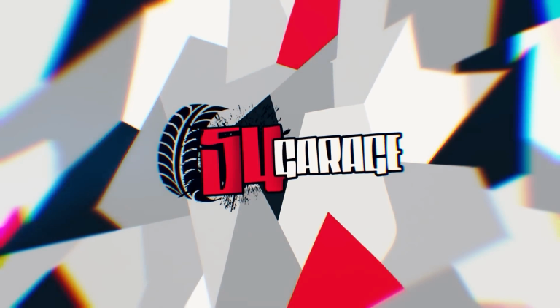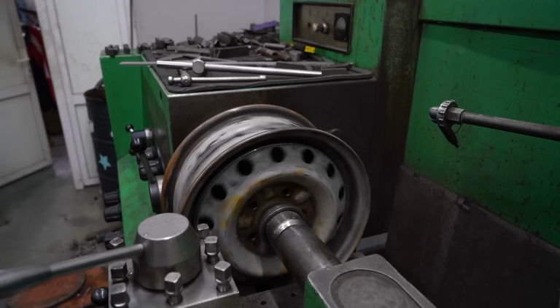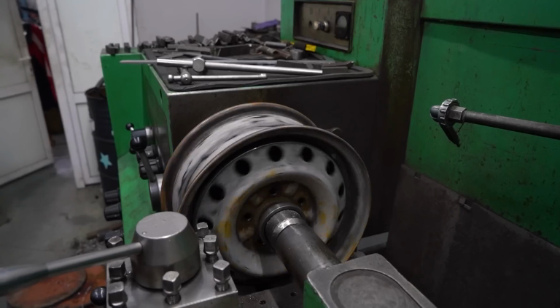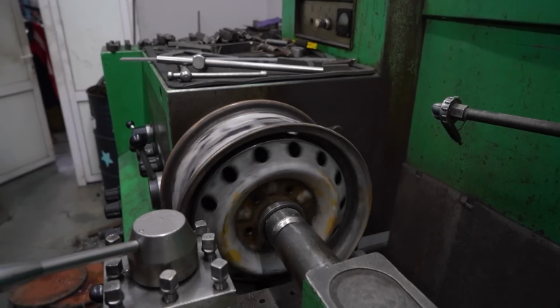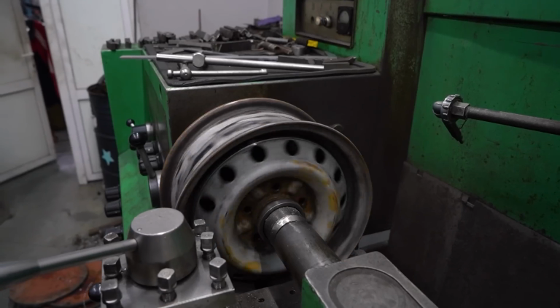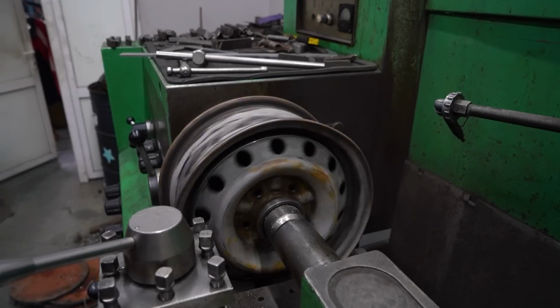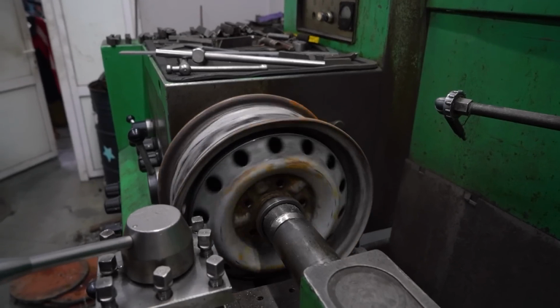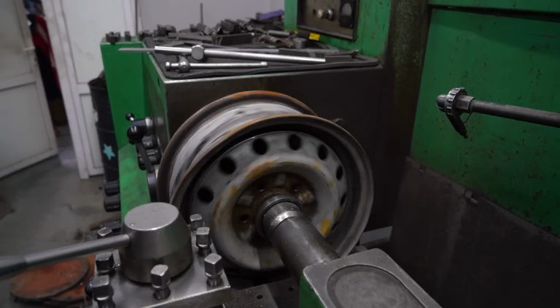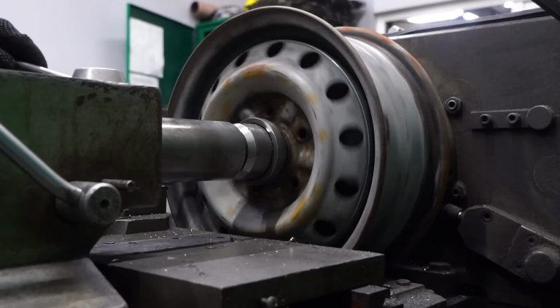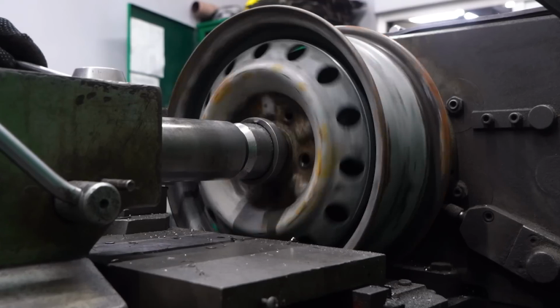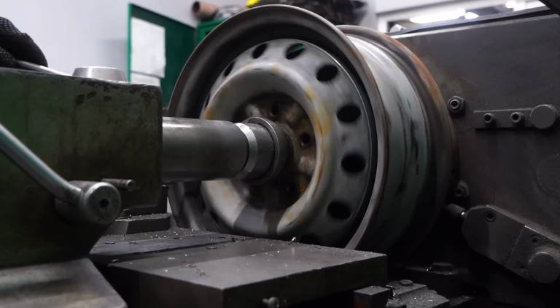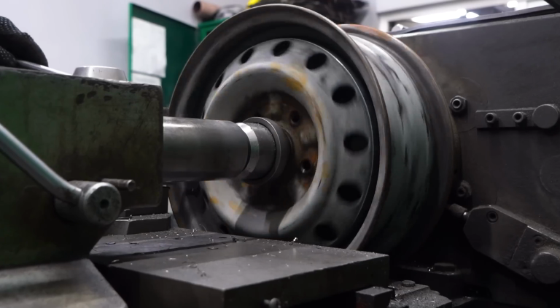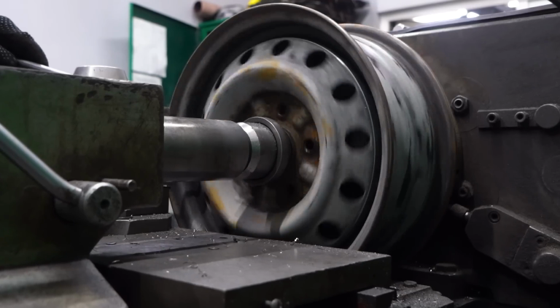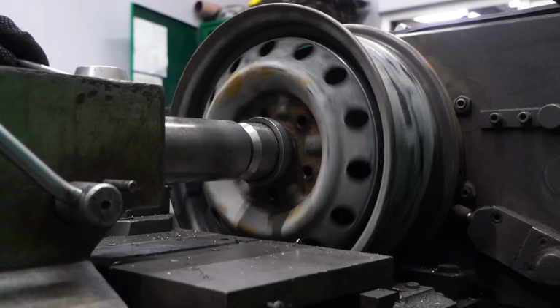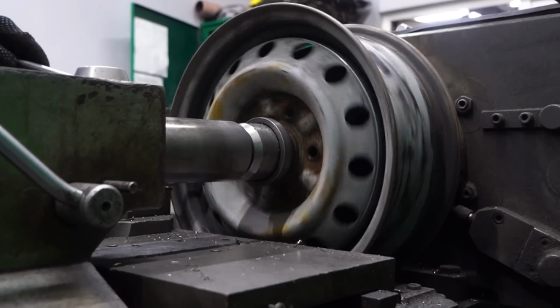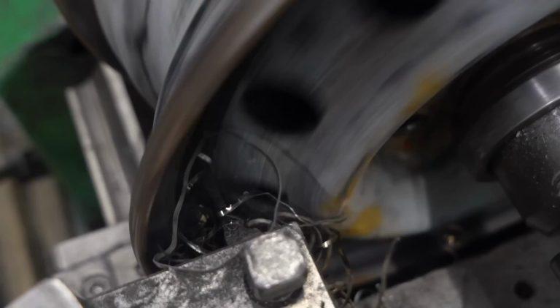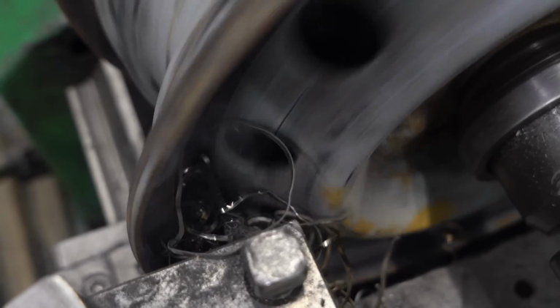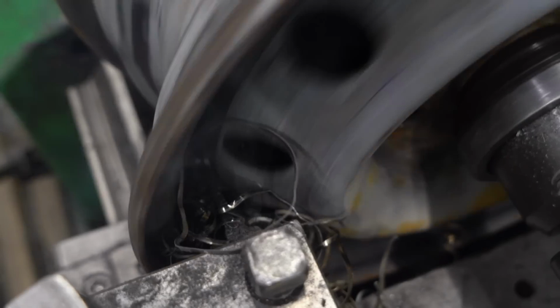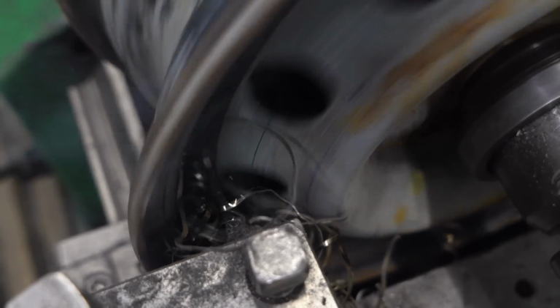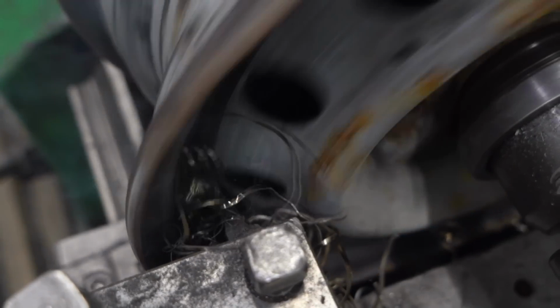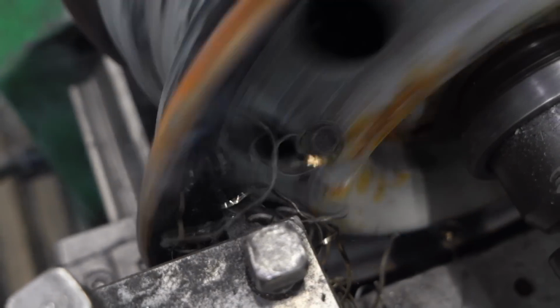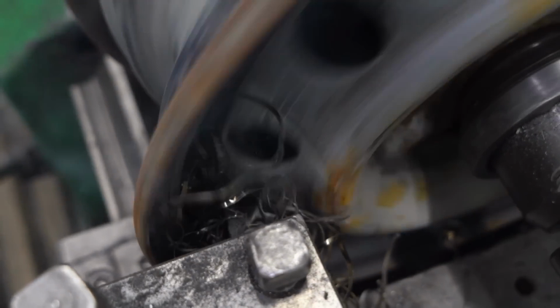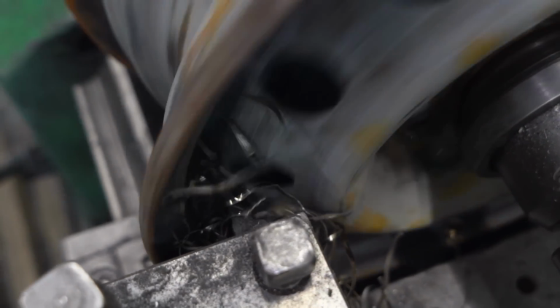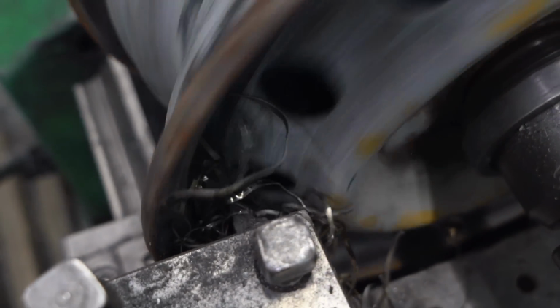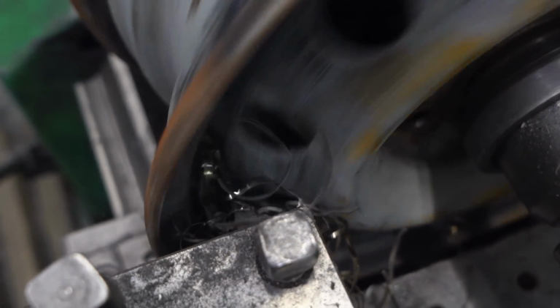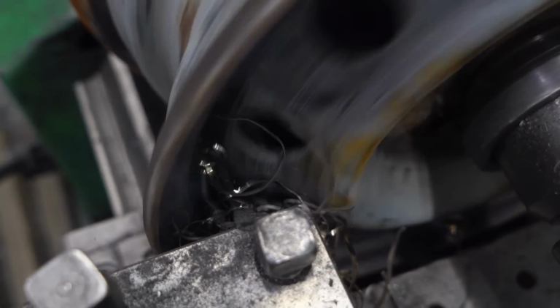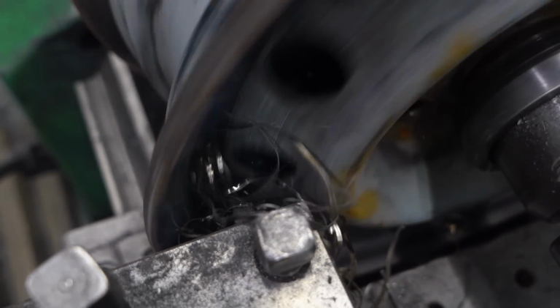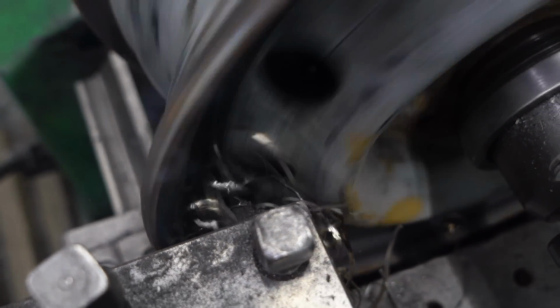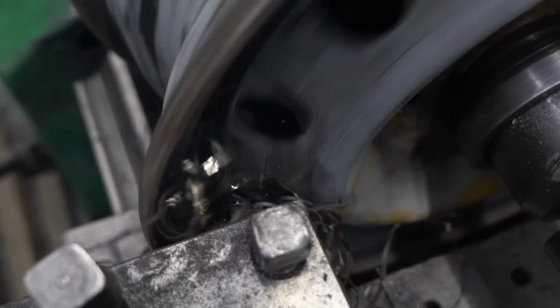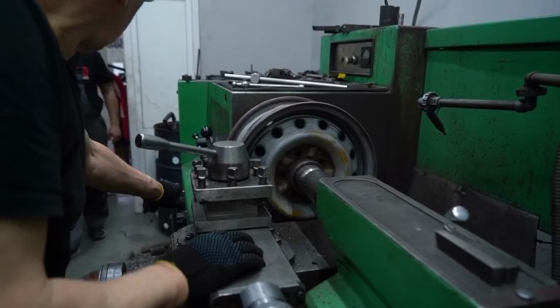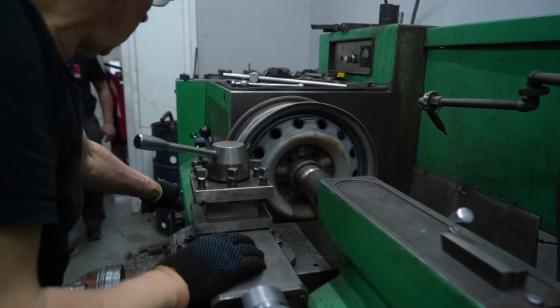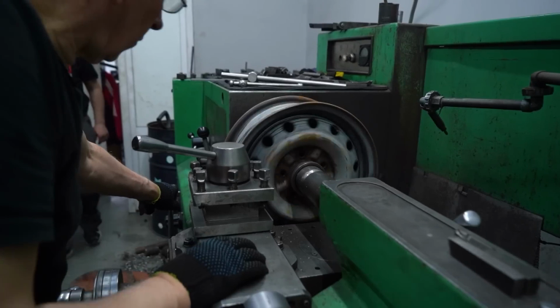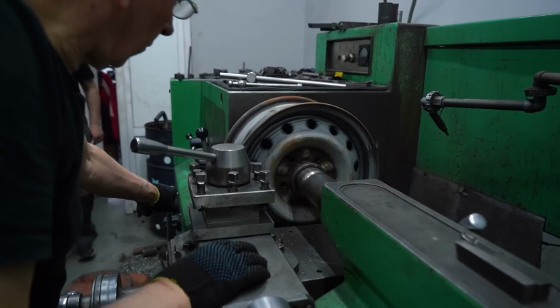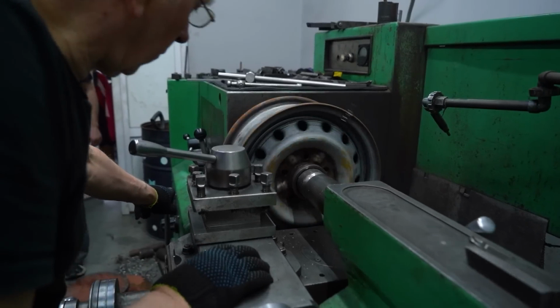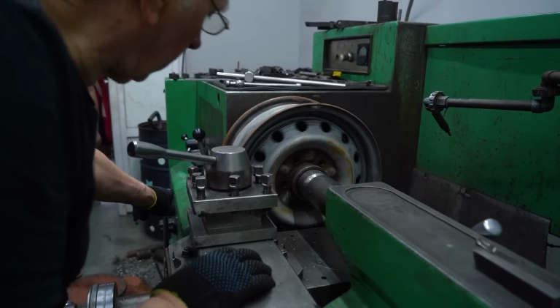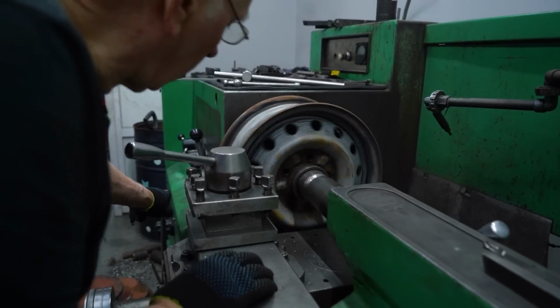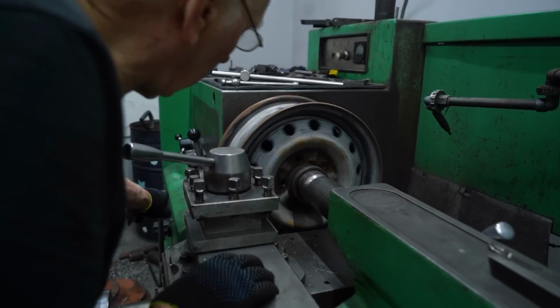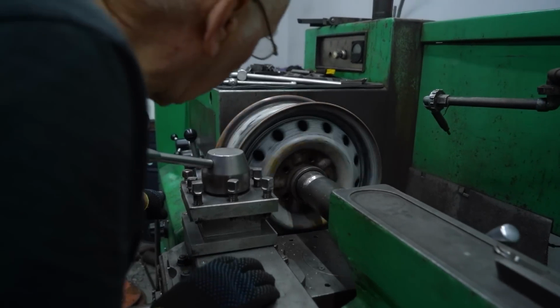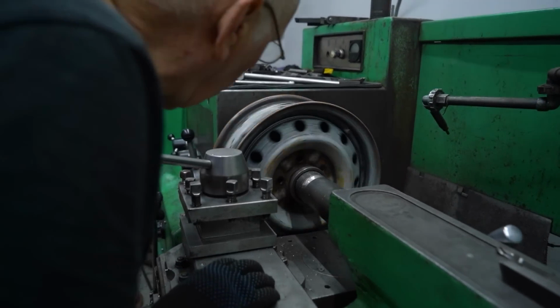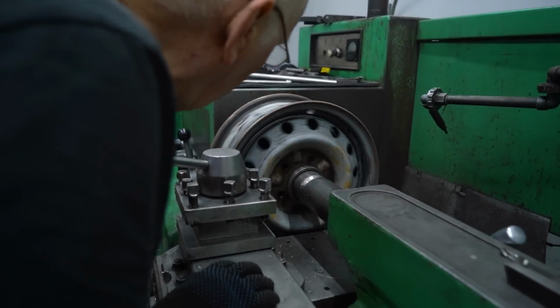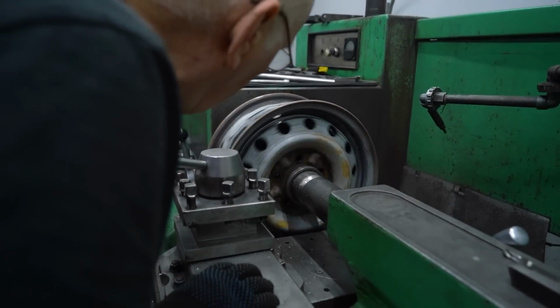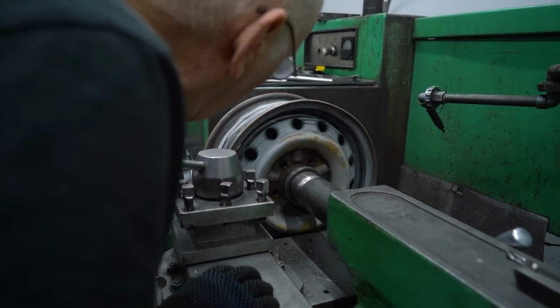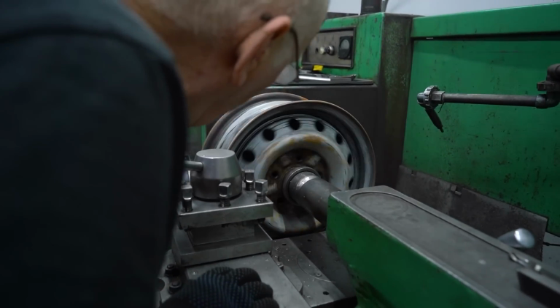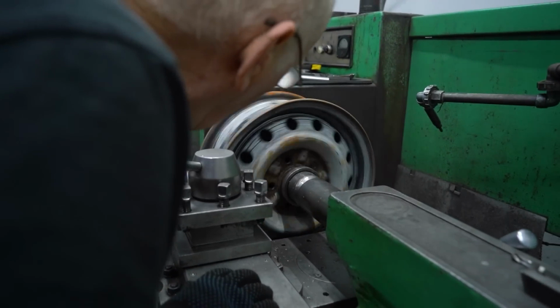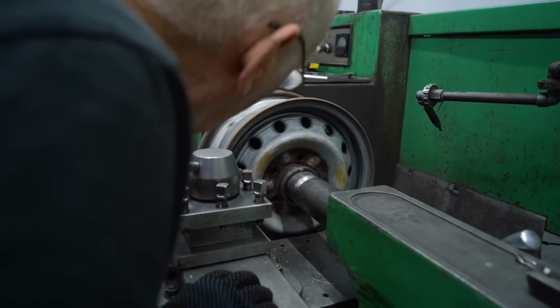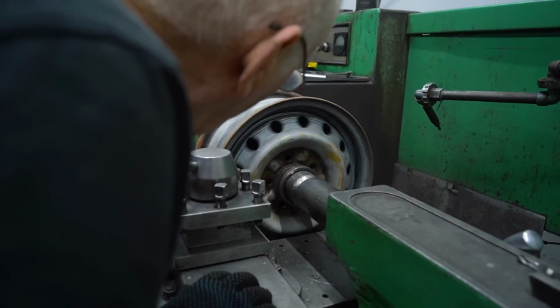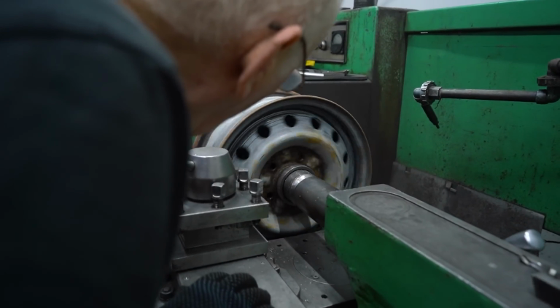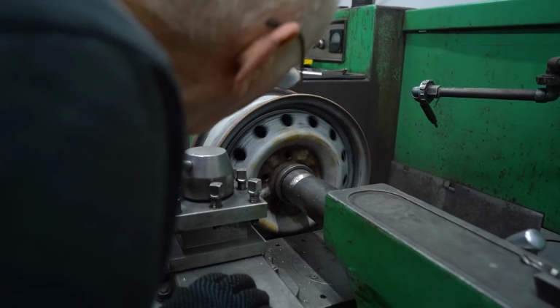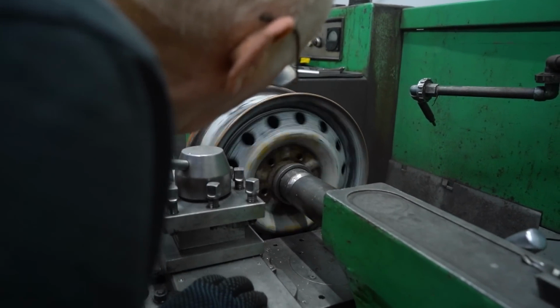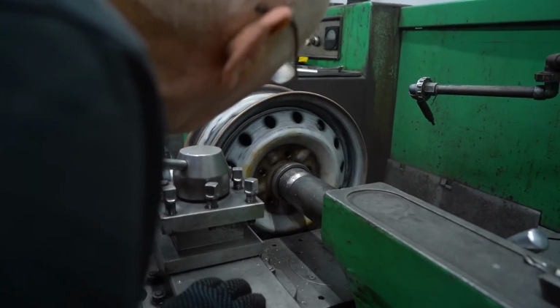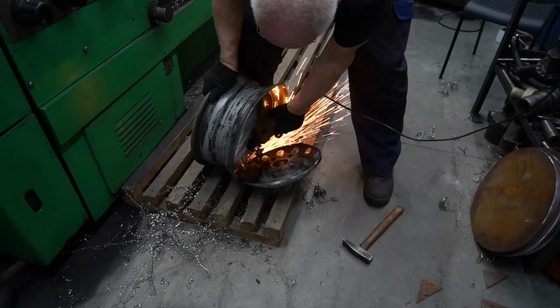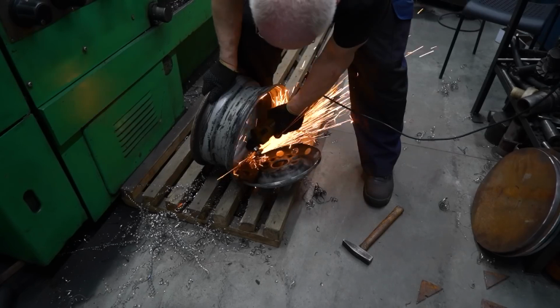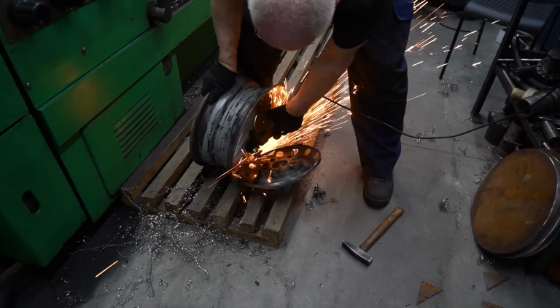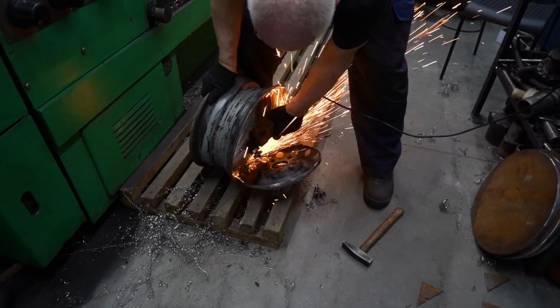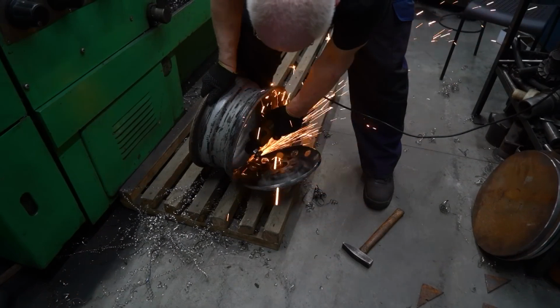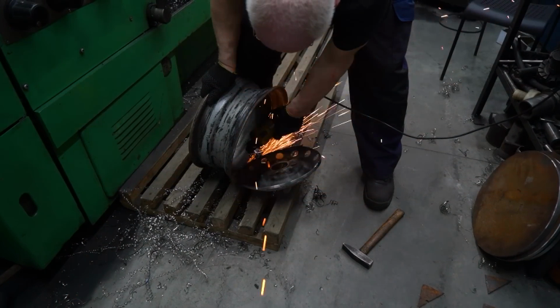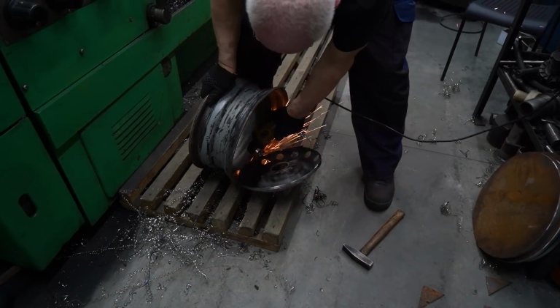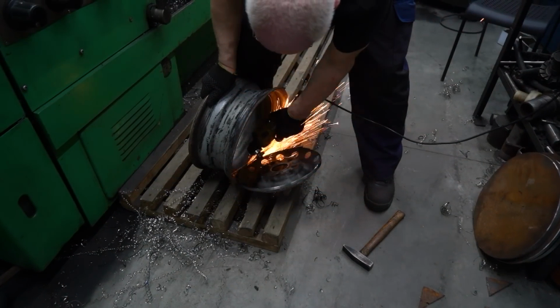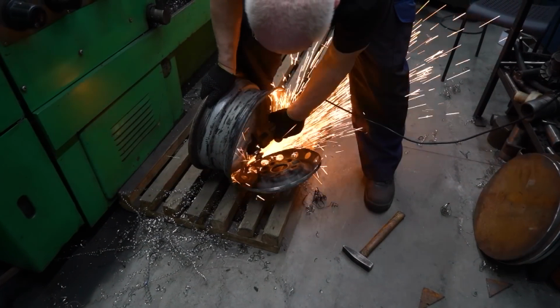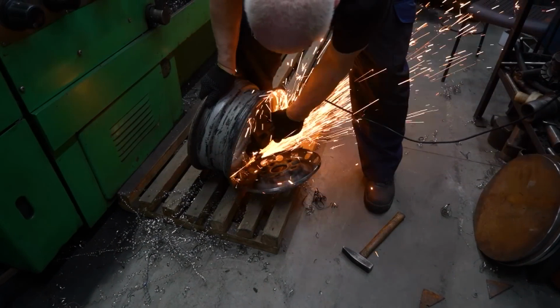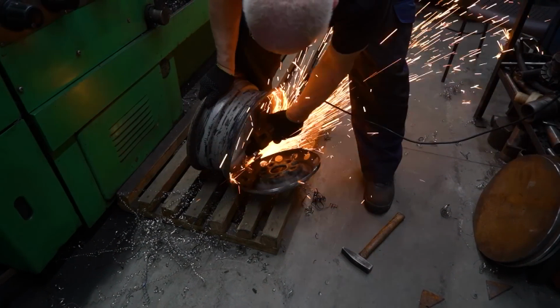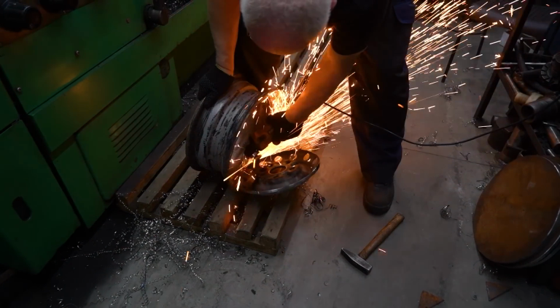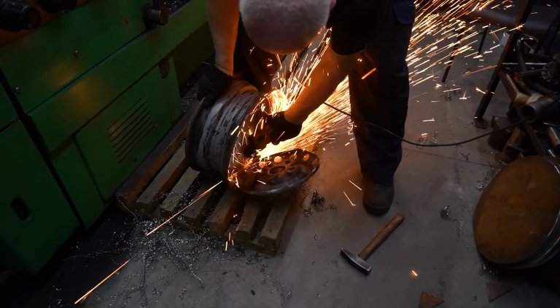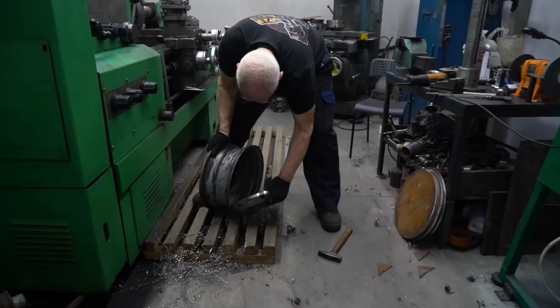Driving on wheels with no spokes — how is that even possible?